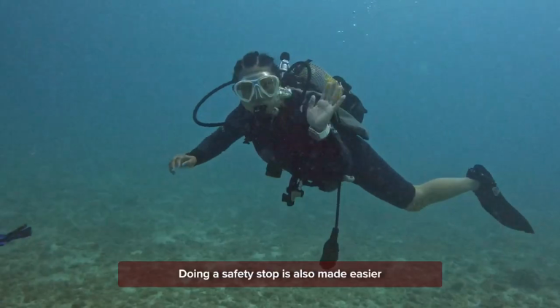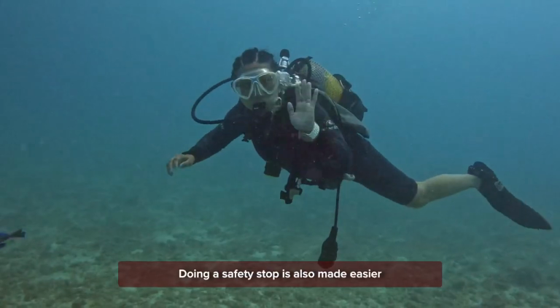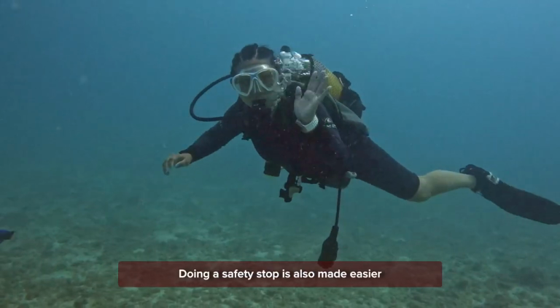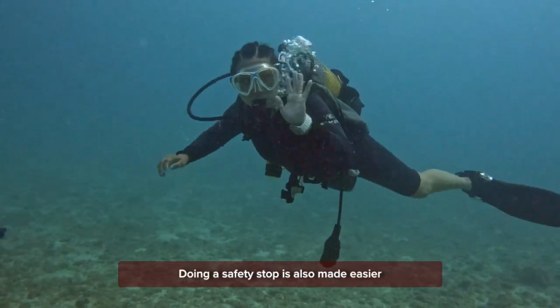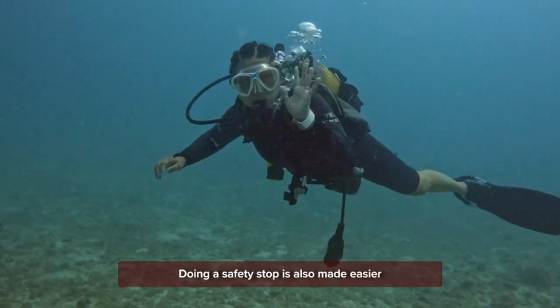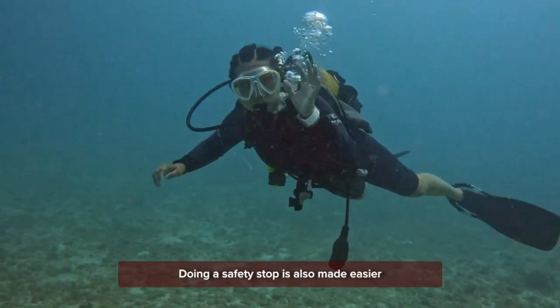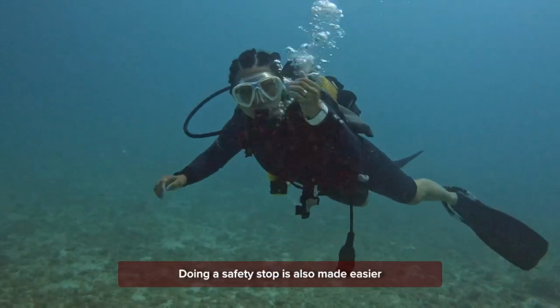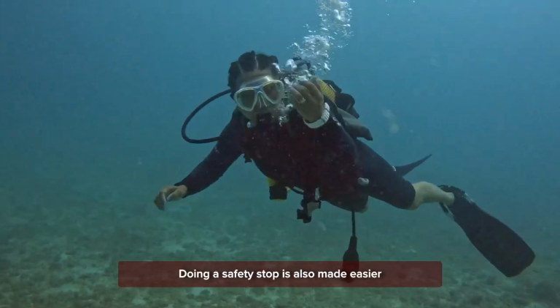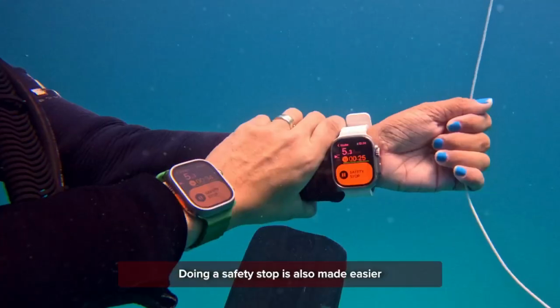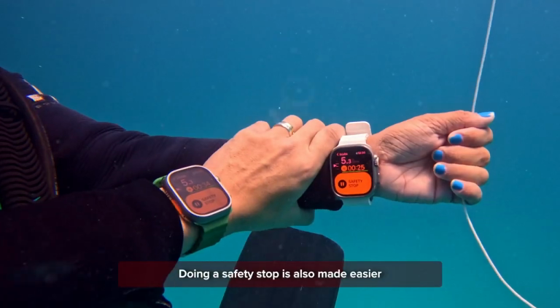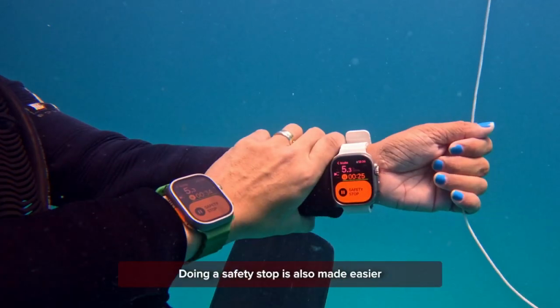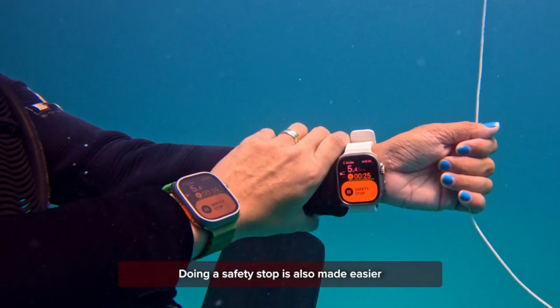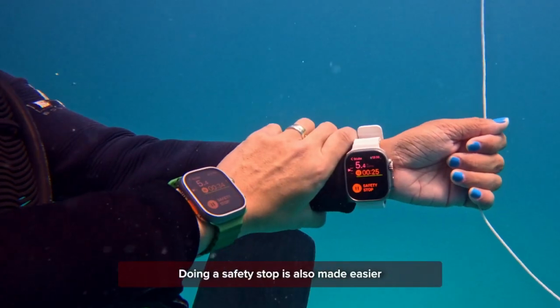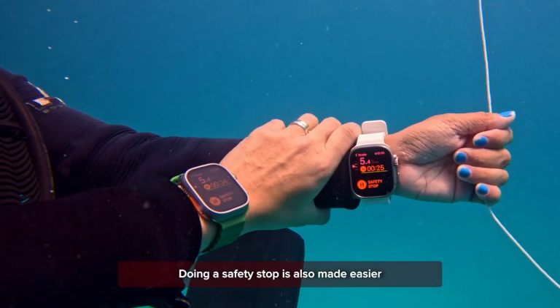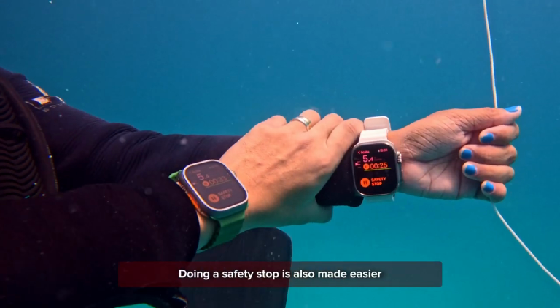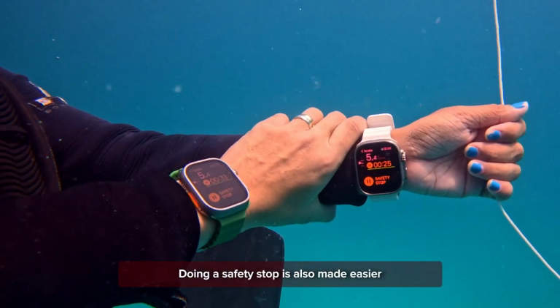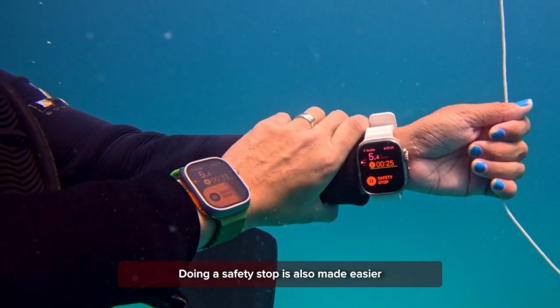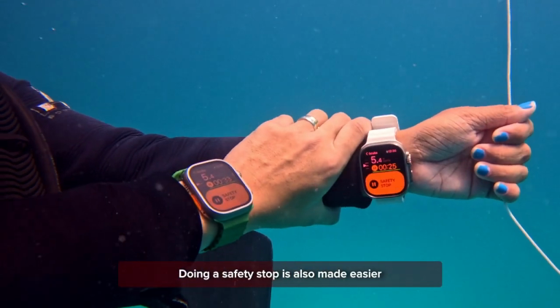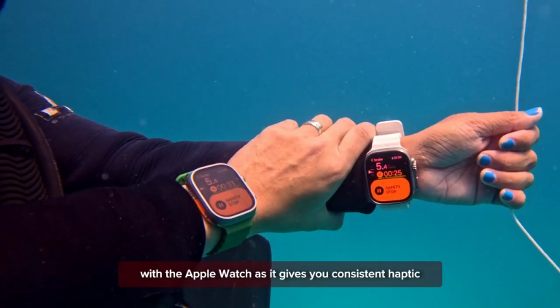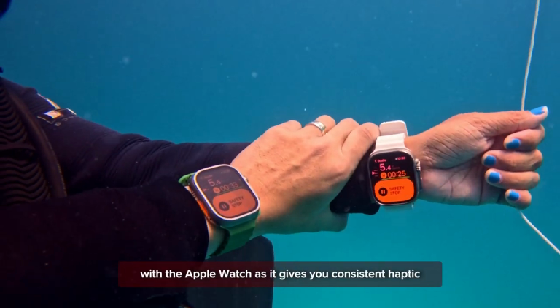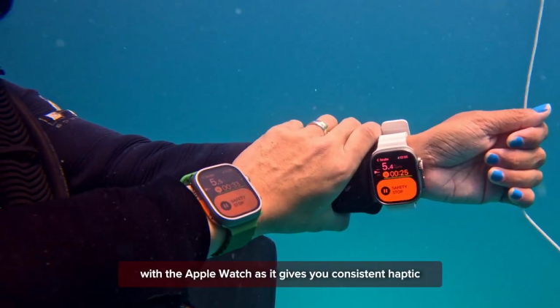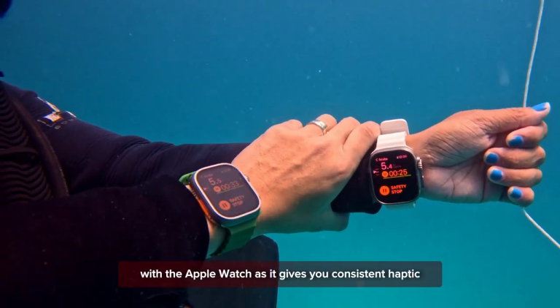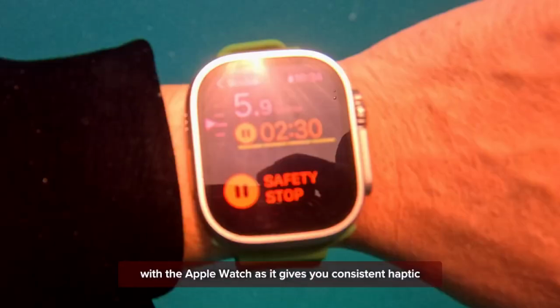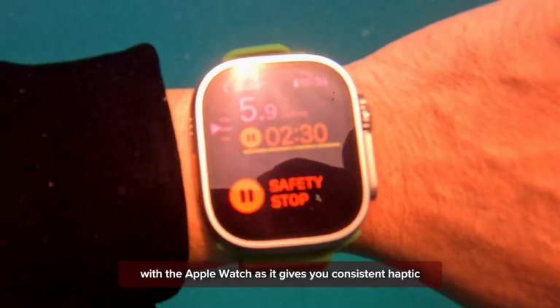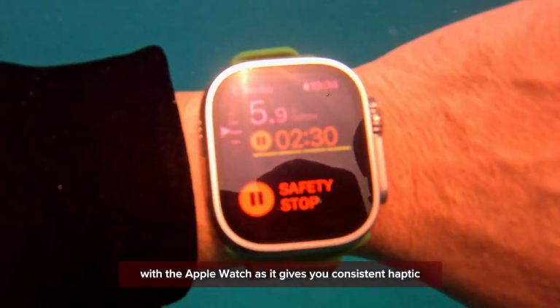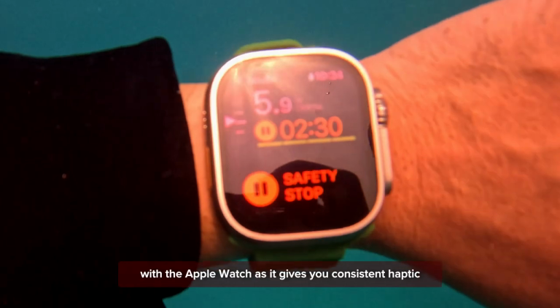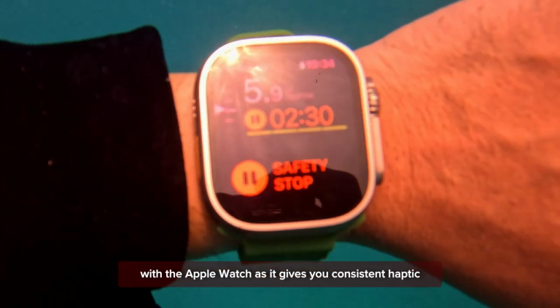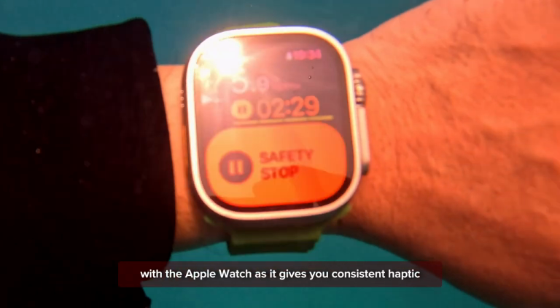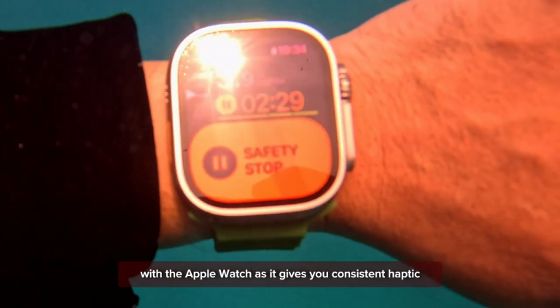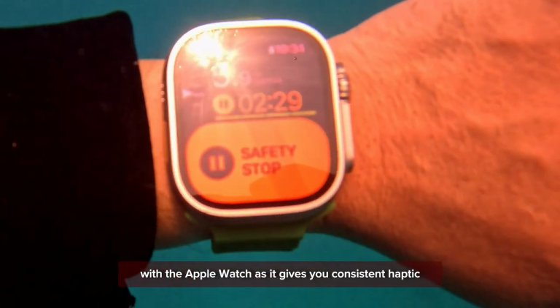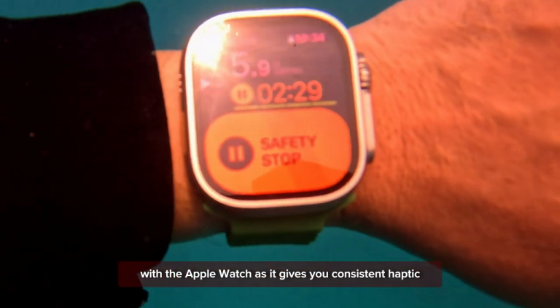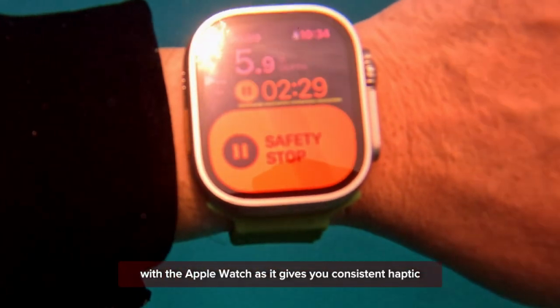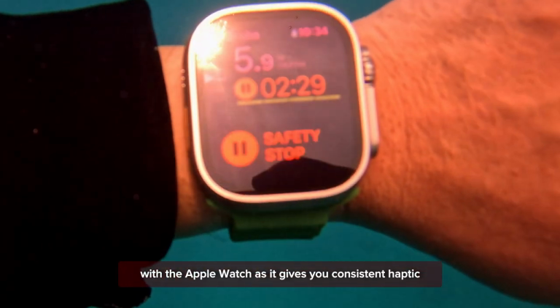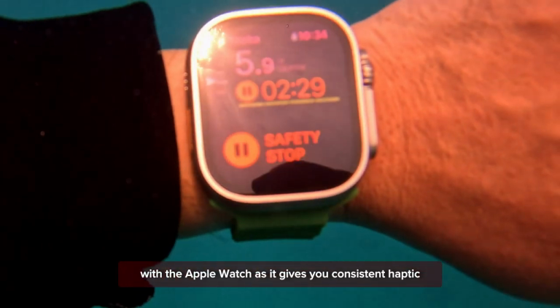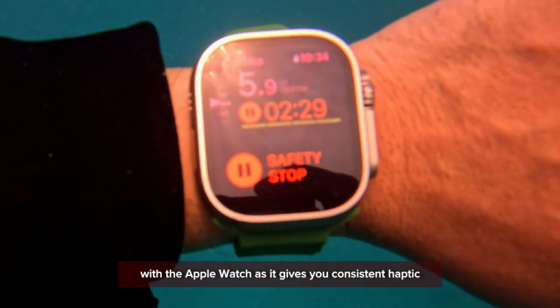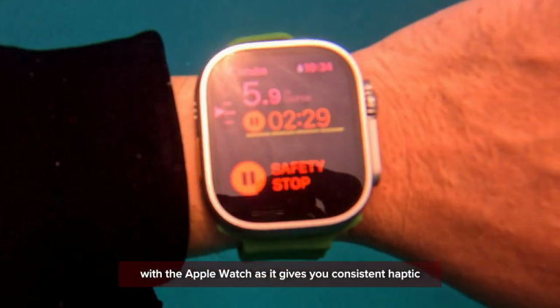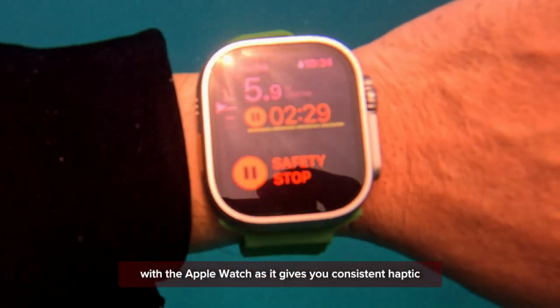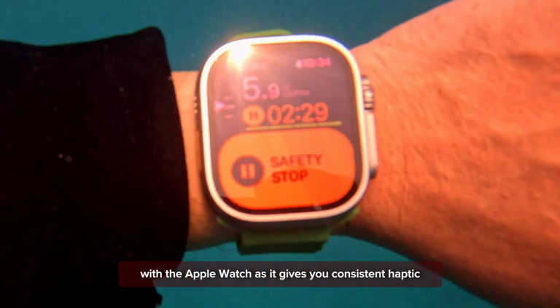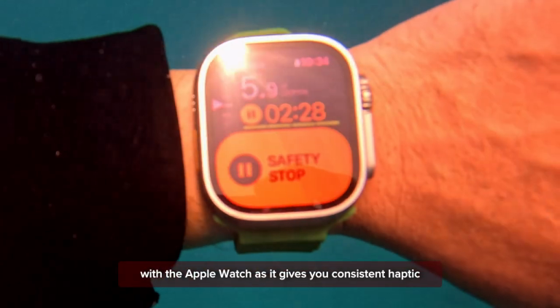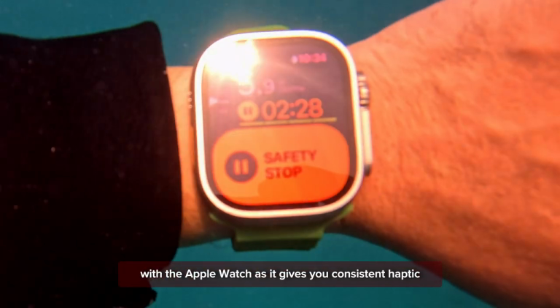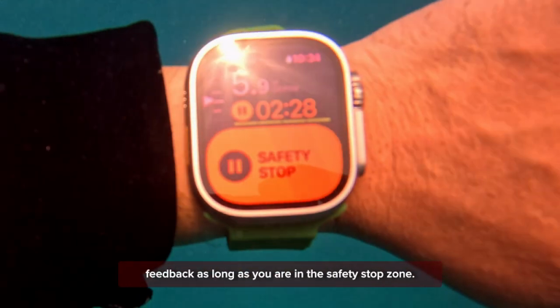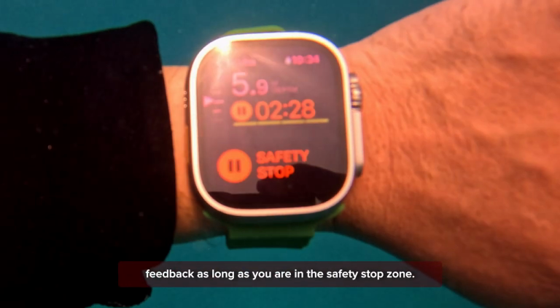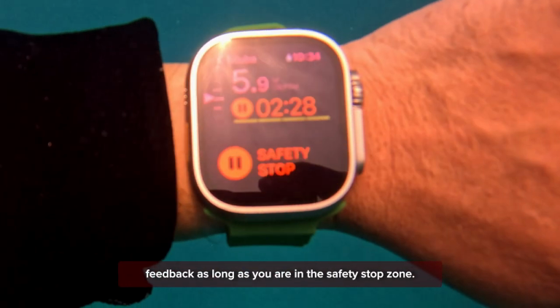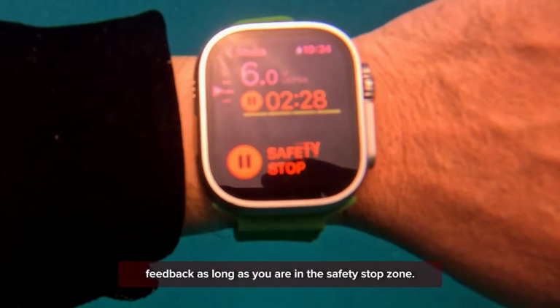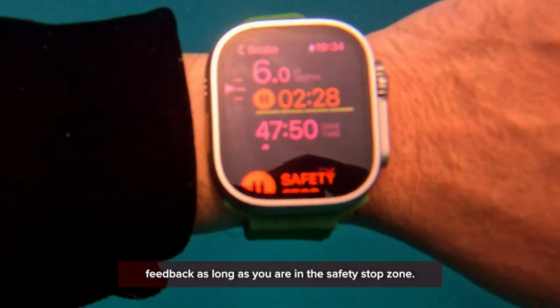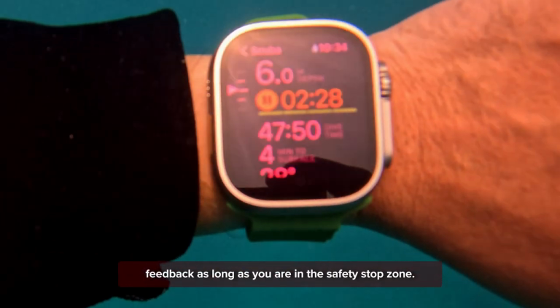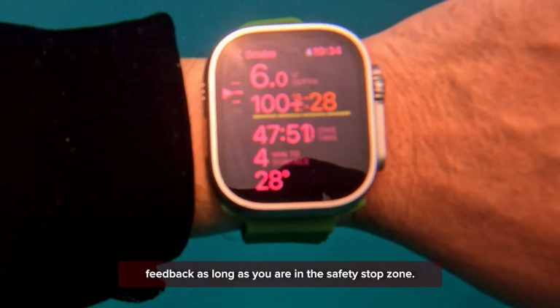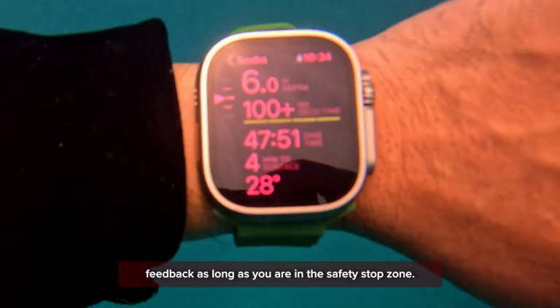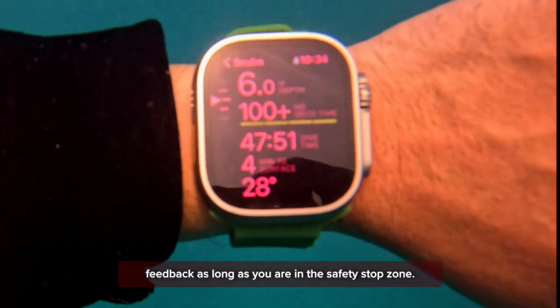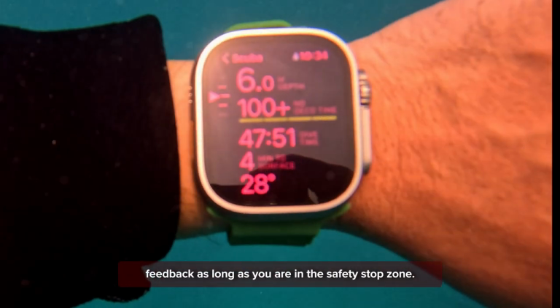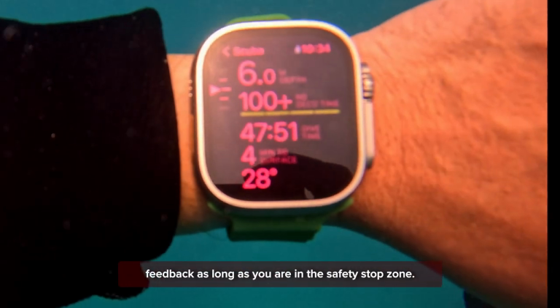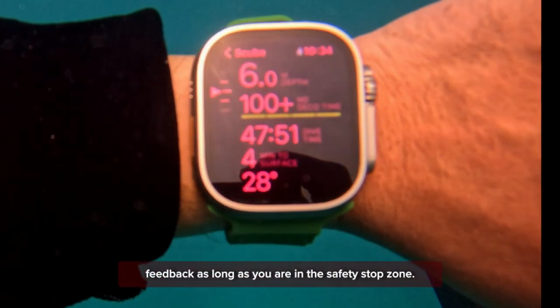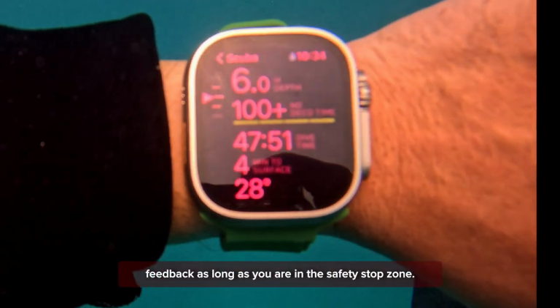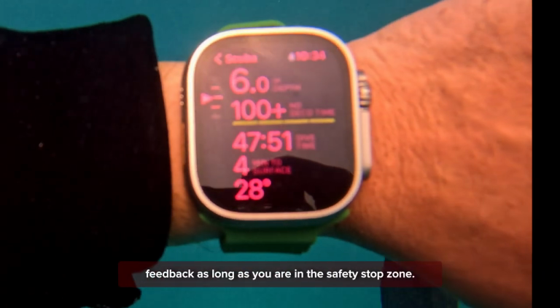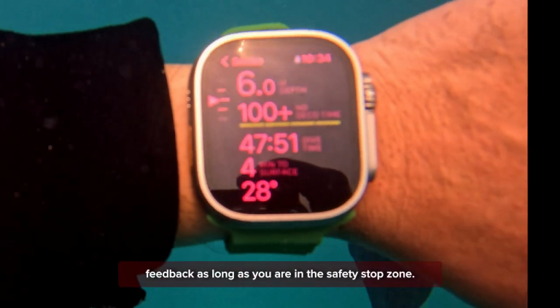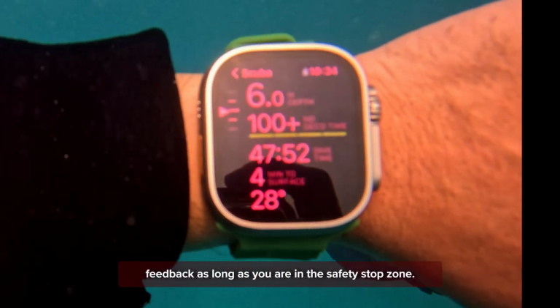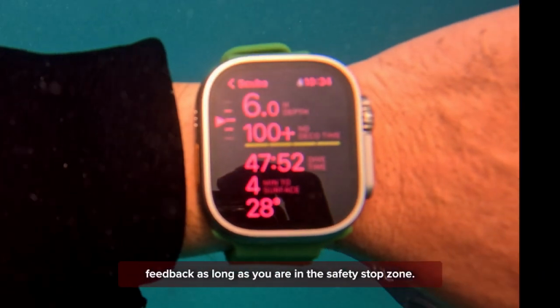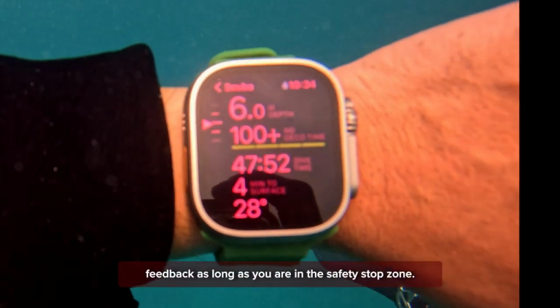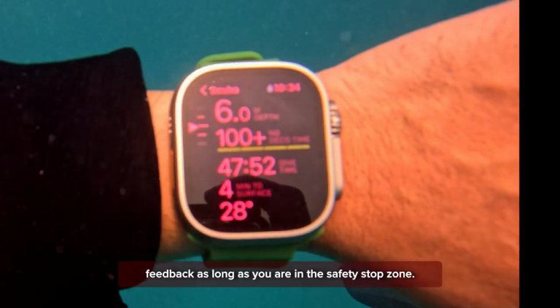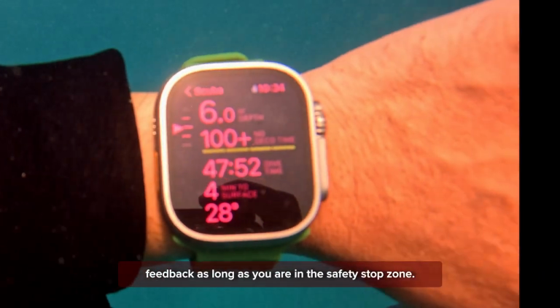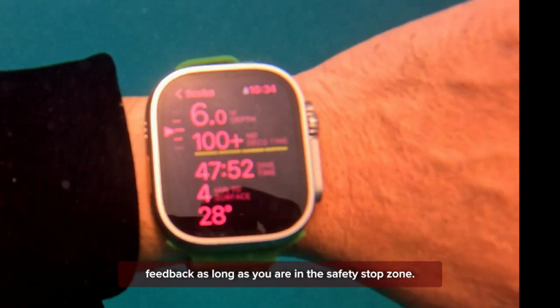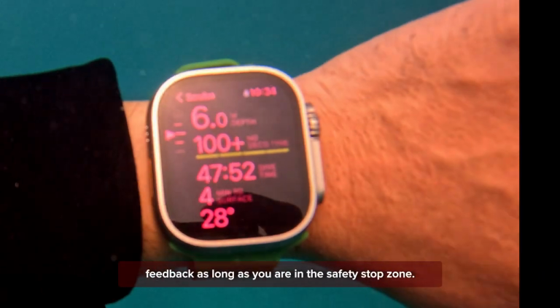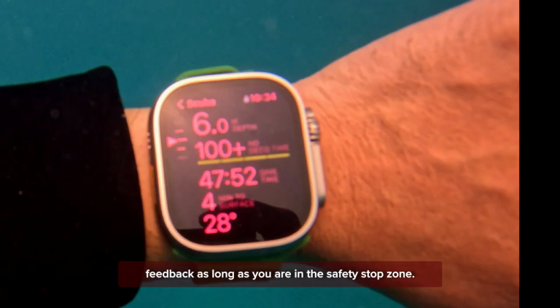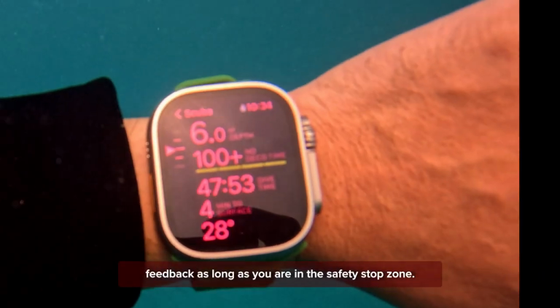Doing a safety stop is also made easier with the Apple Watch, as it gives you consistent haptic feedback as long as you are in the safety stop zone.